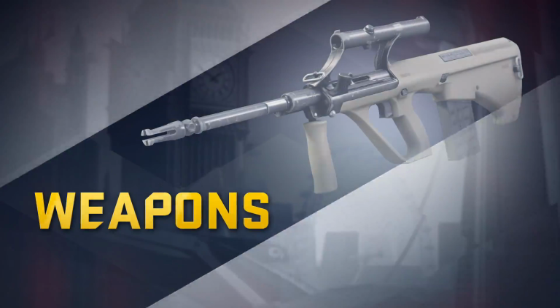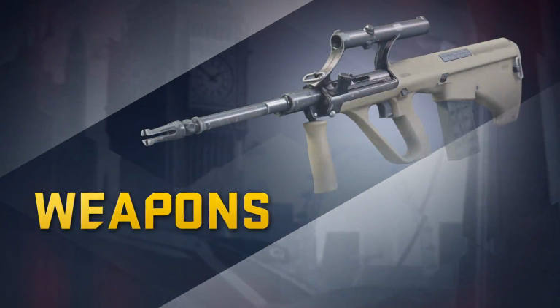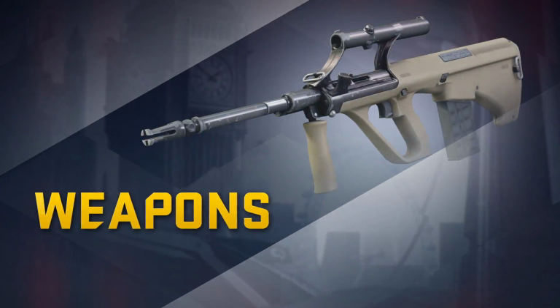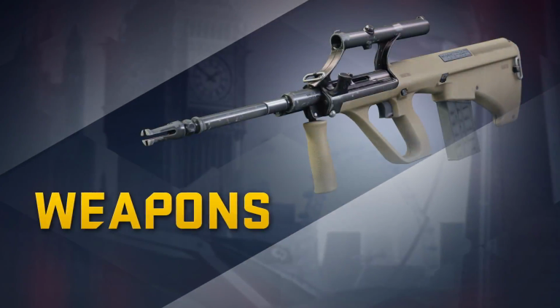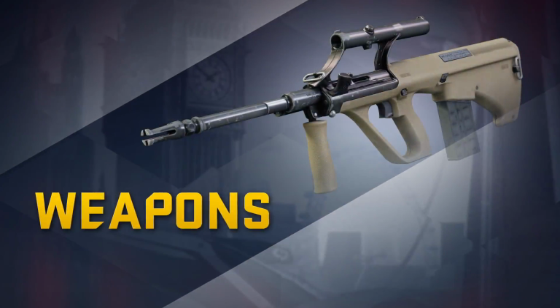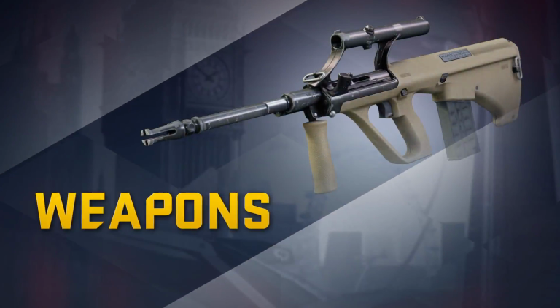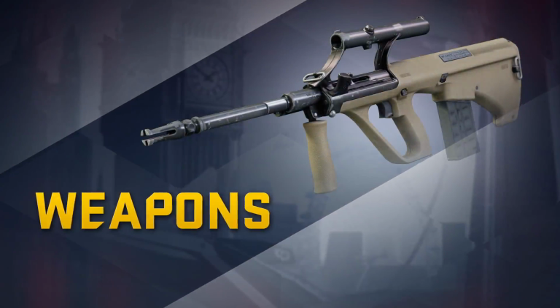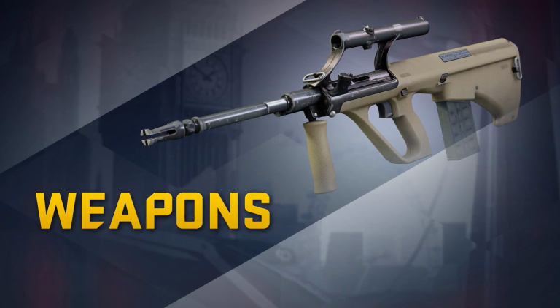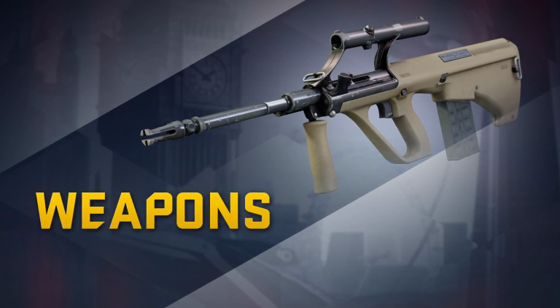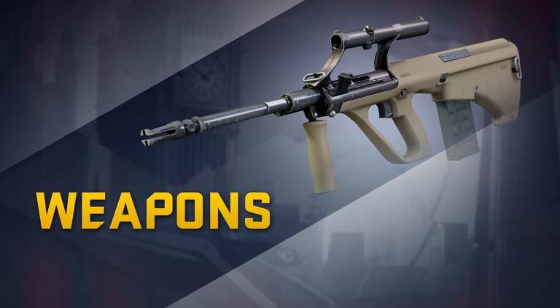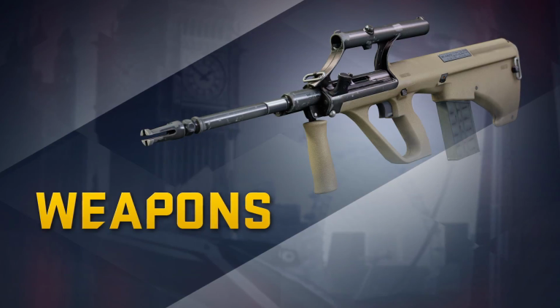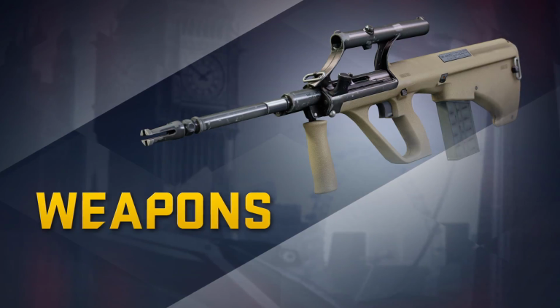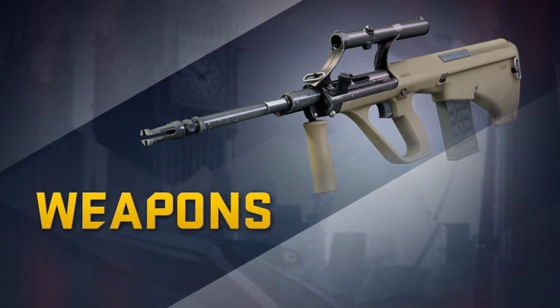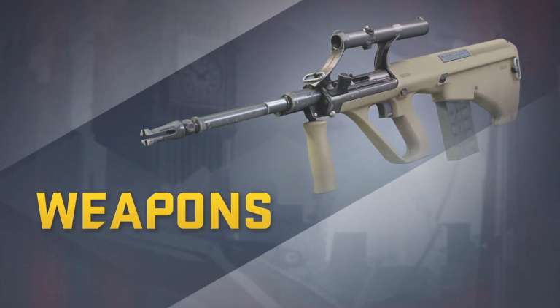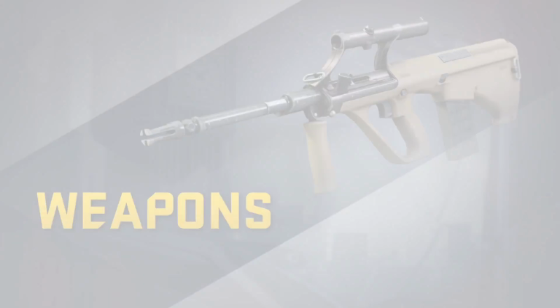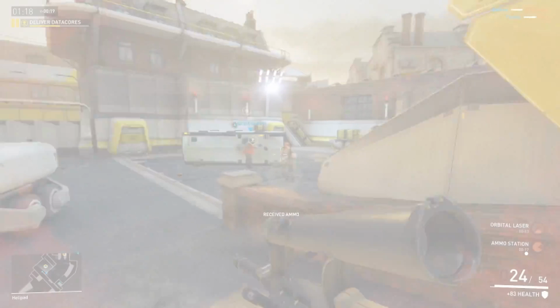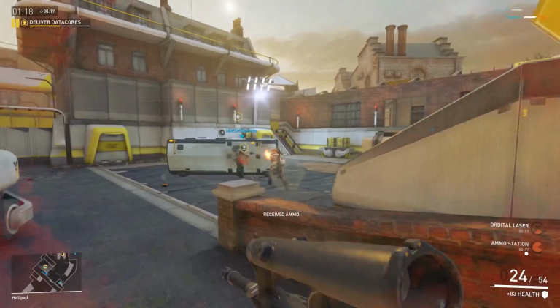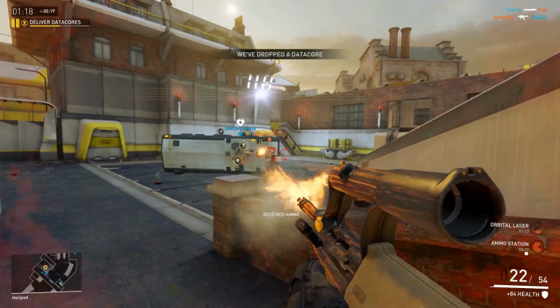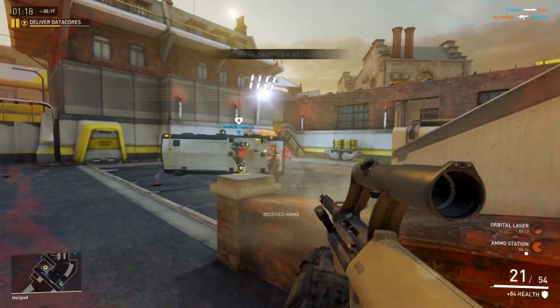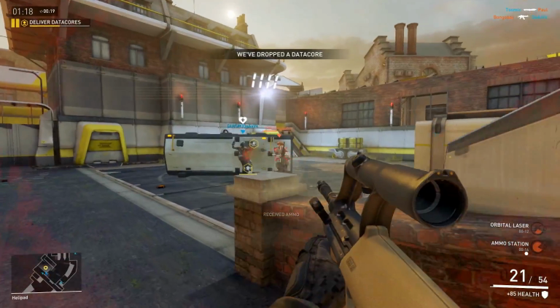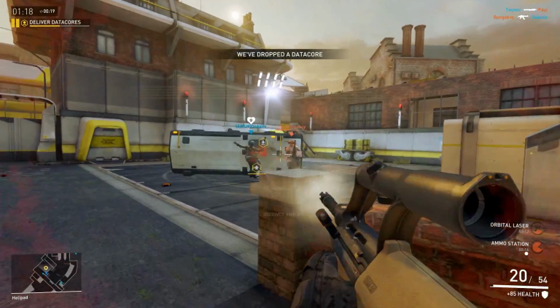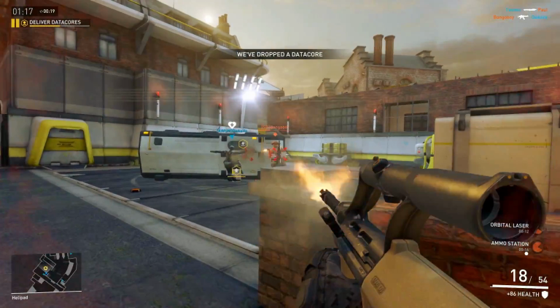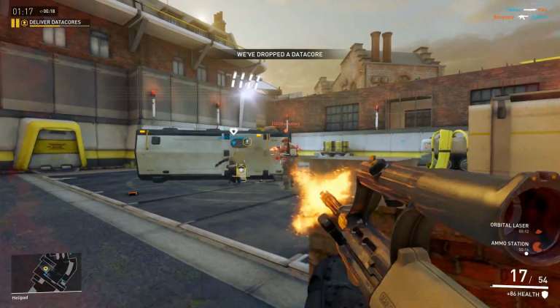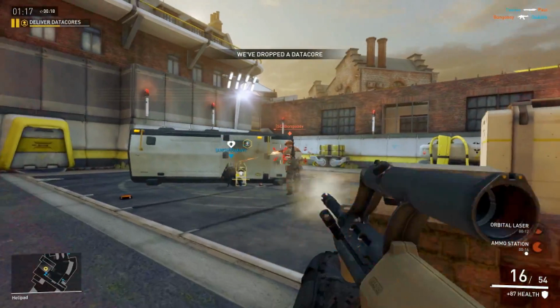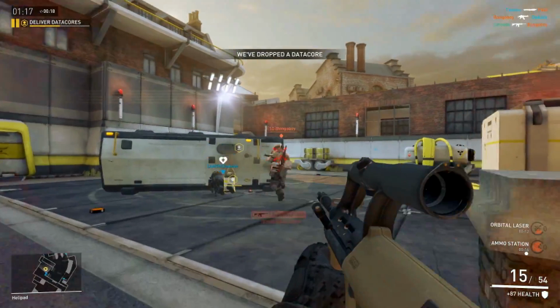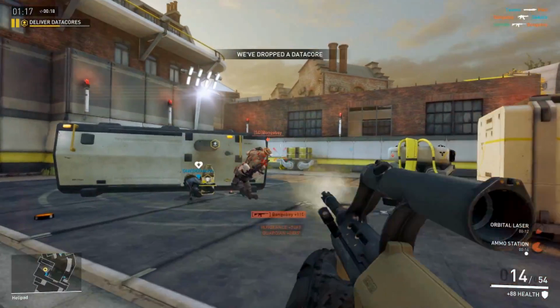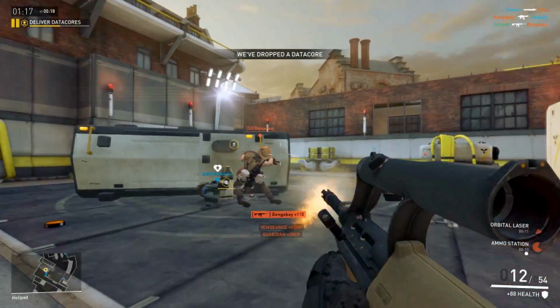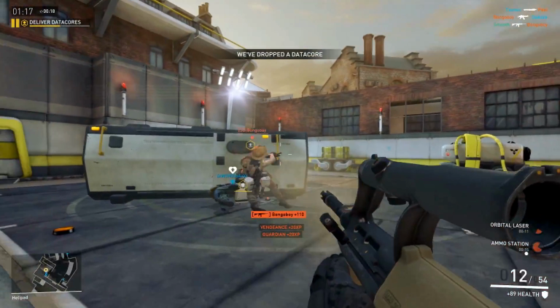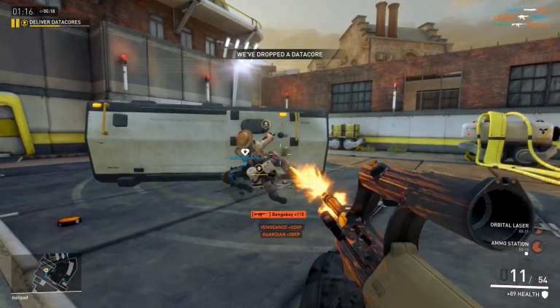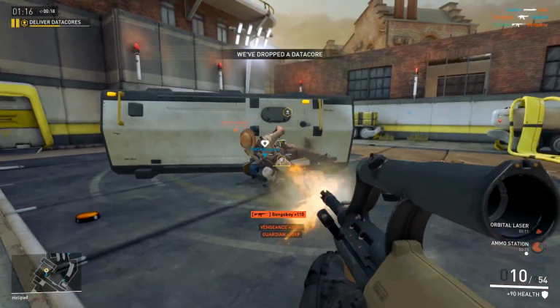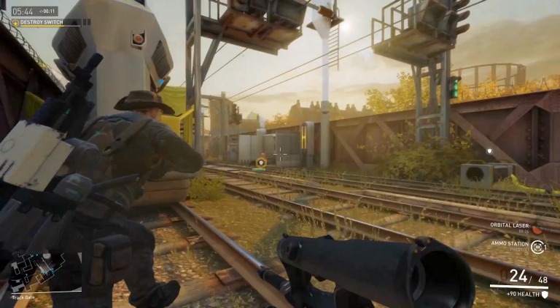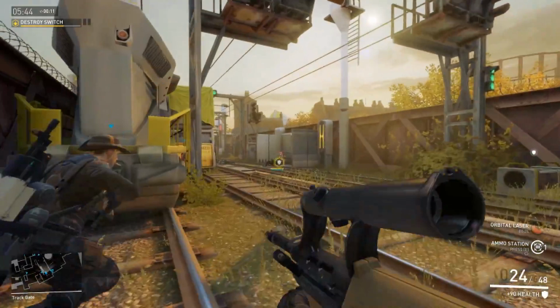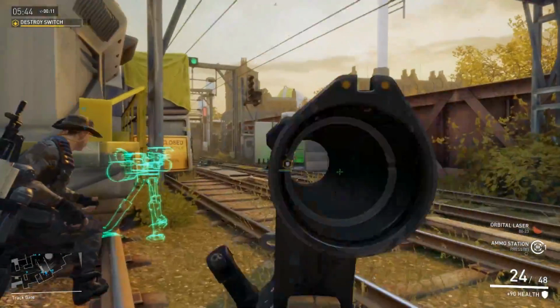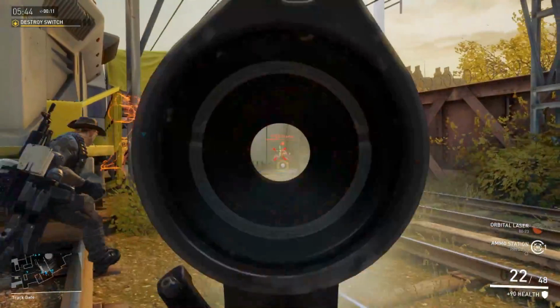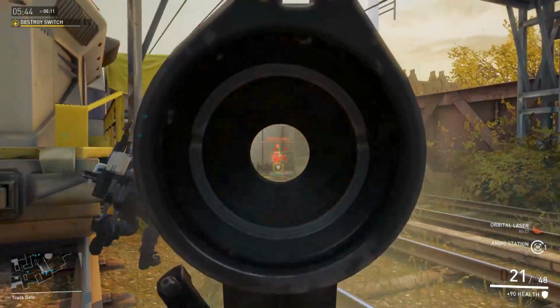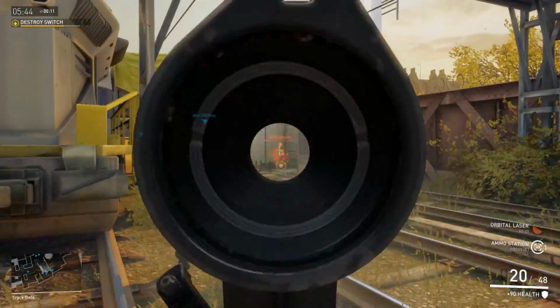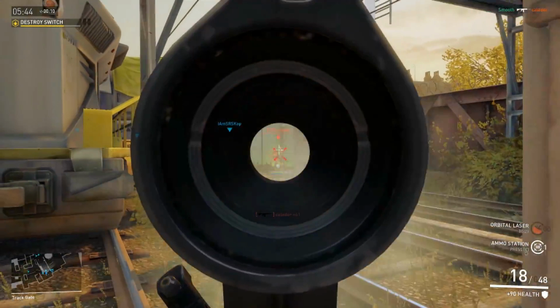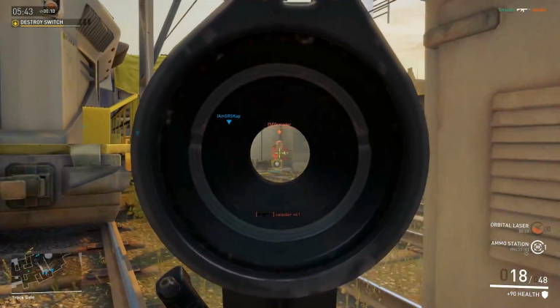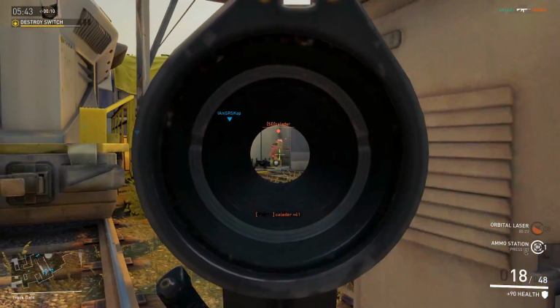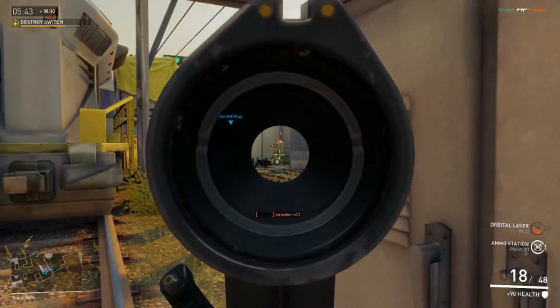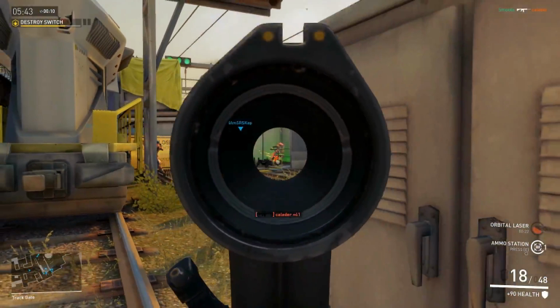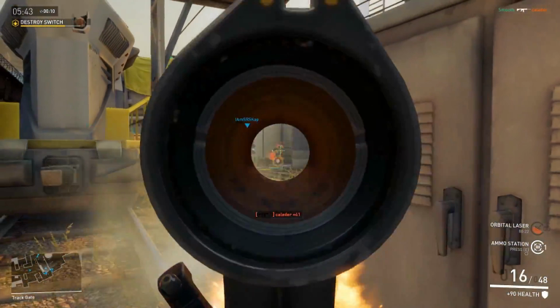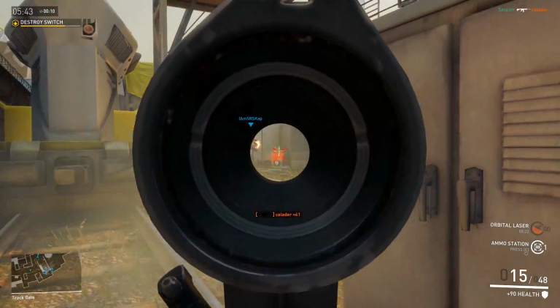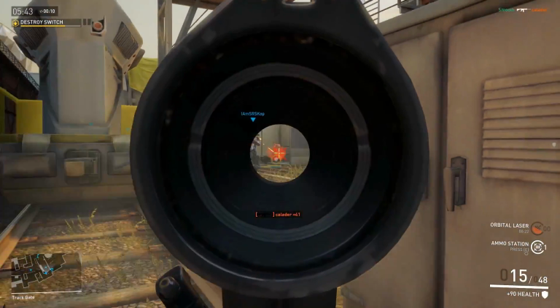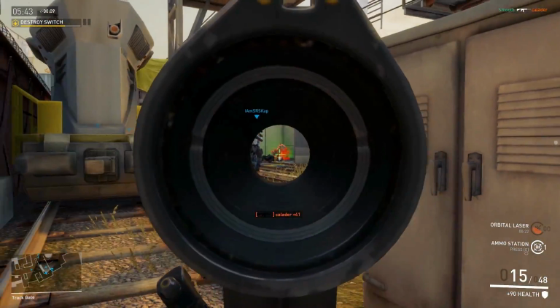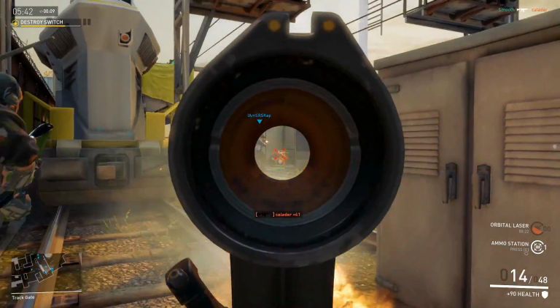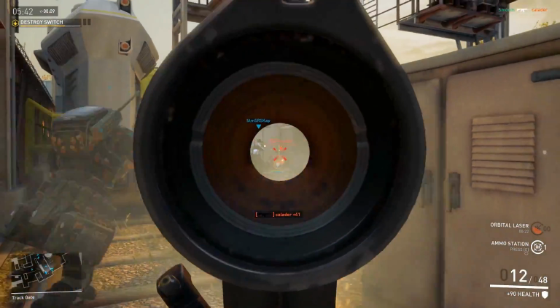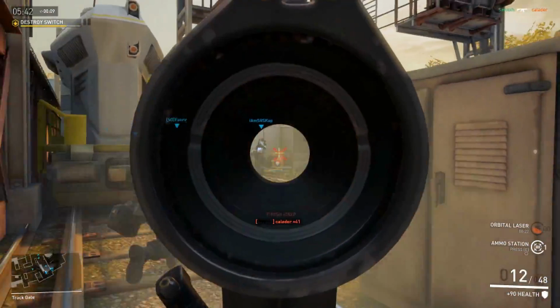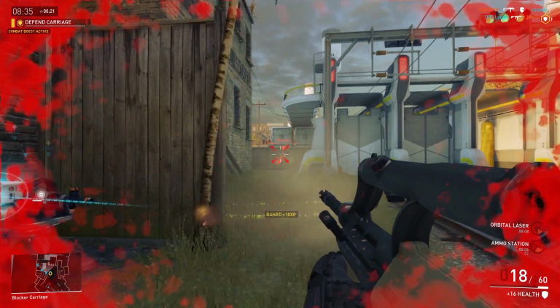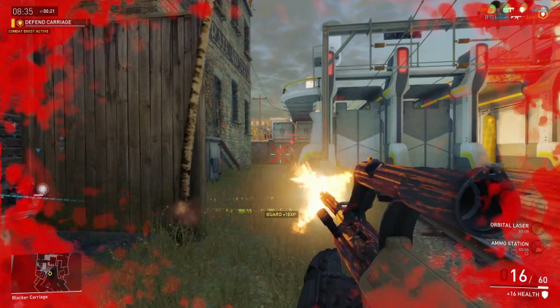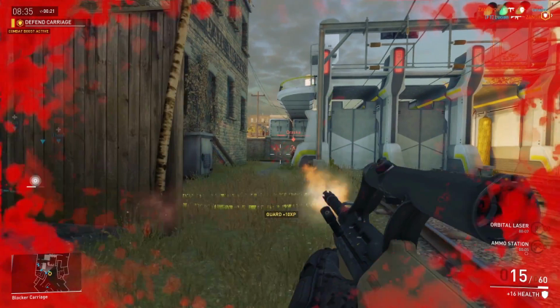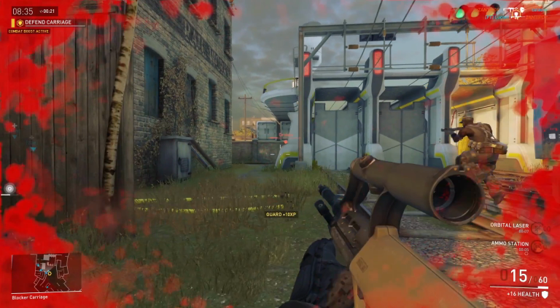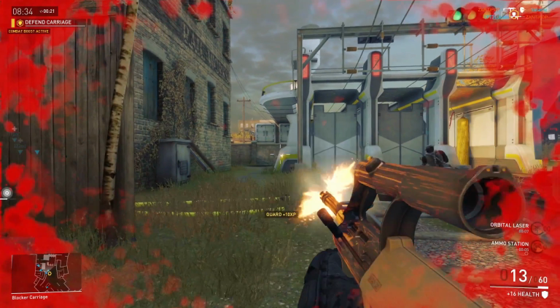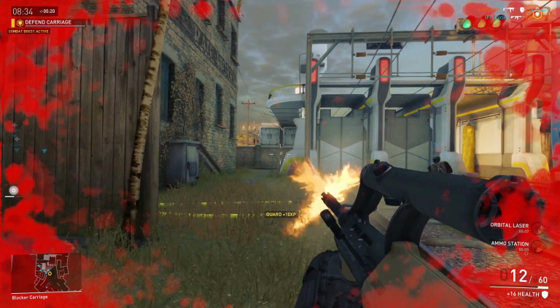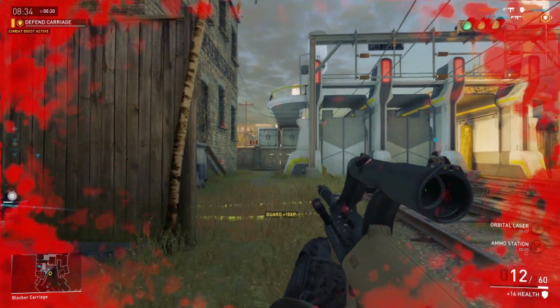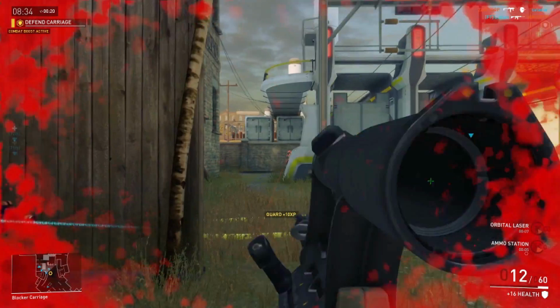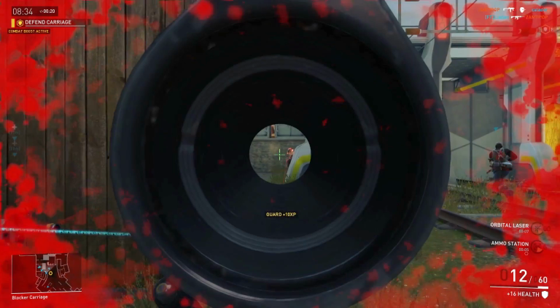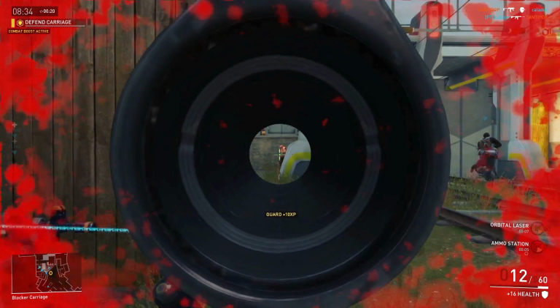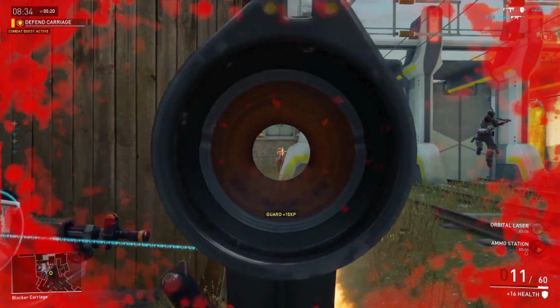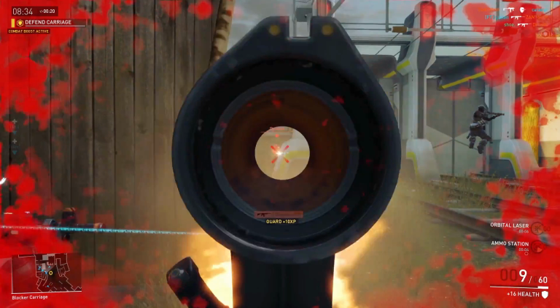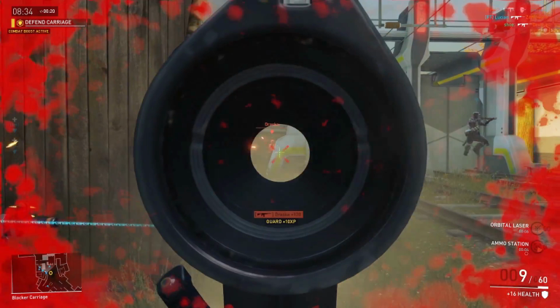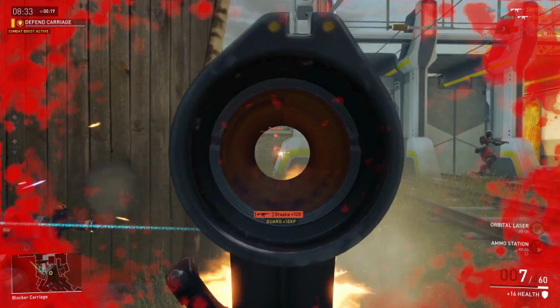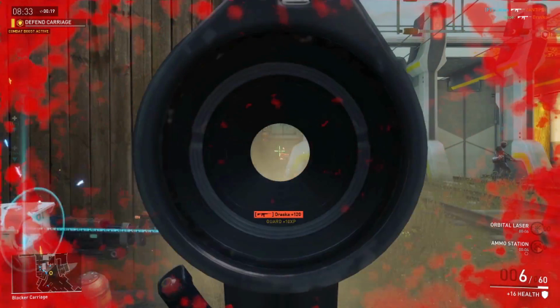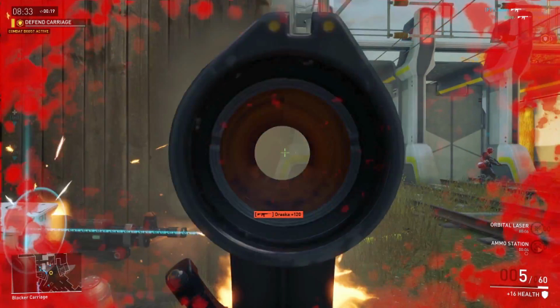Kira's default weapon is the Stark AR. This first fire rifle comes with a built-in sight and is most effective at medium to long range. In your face!